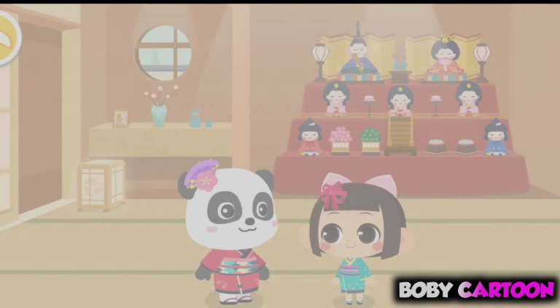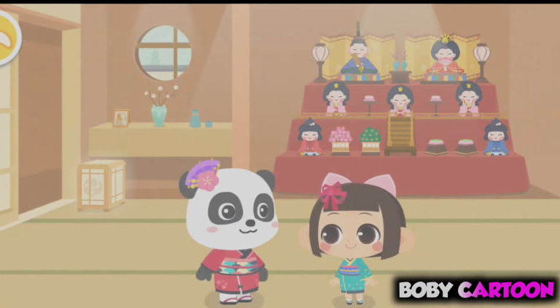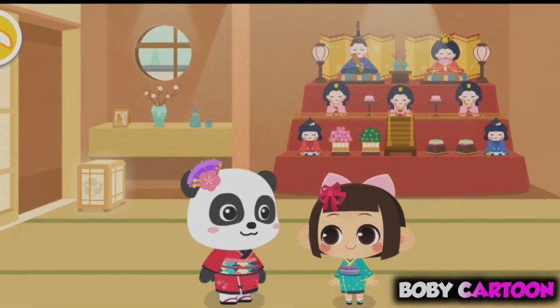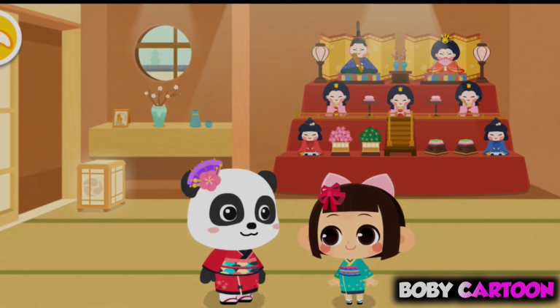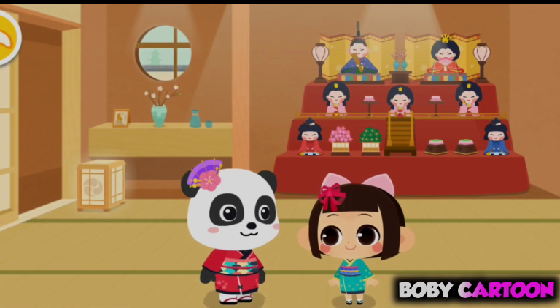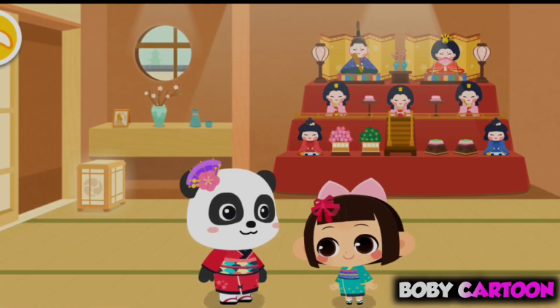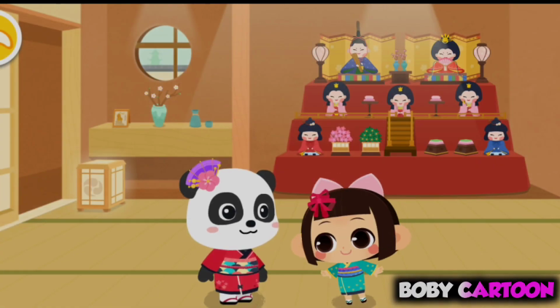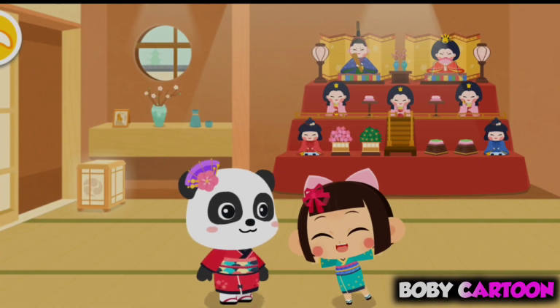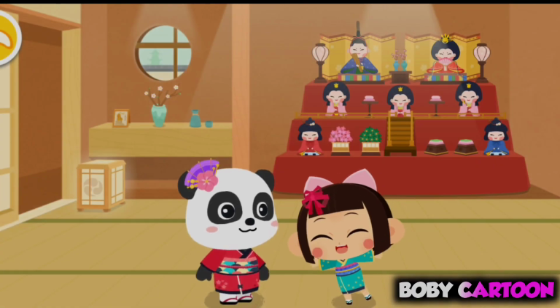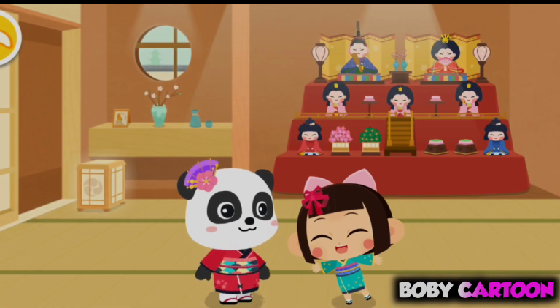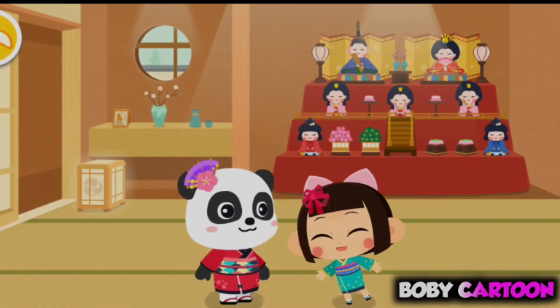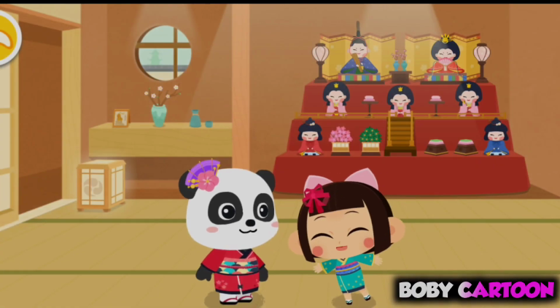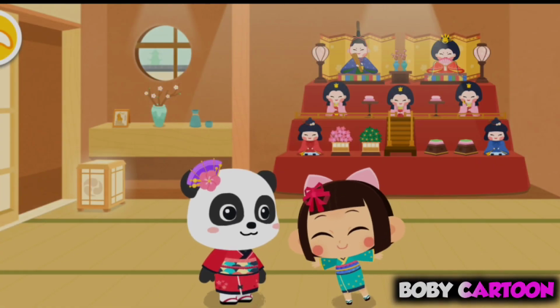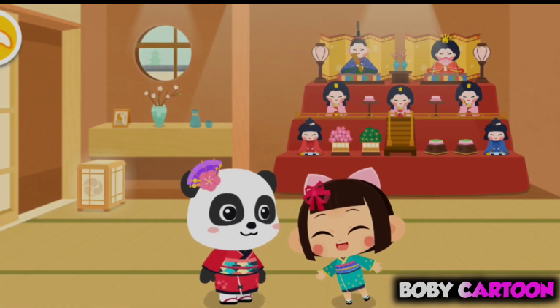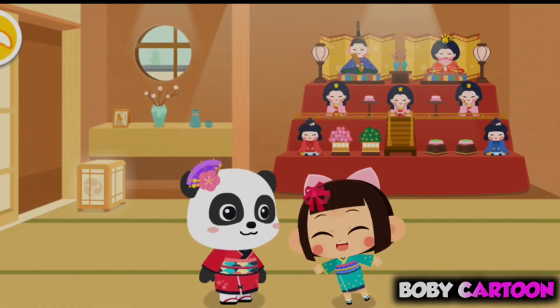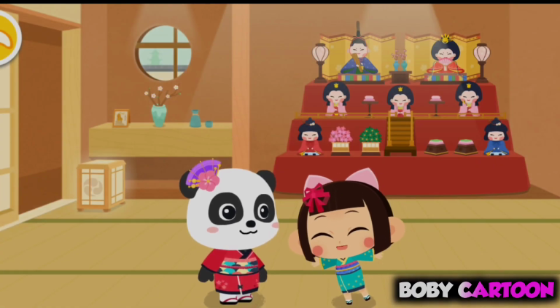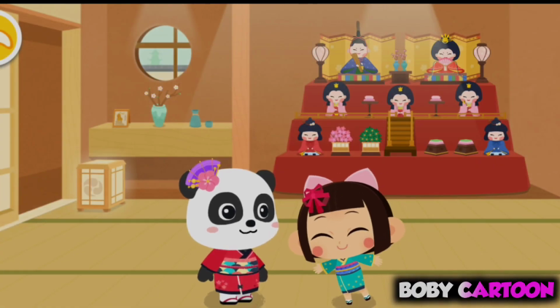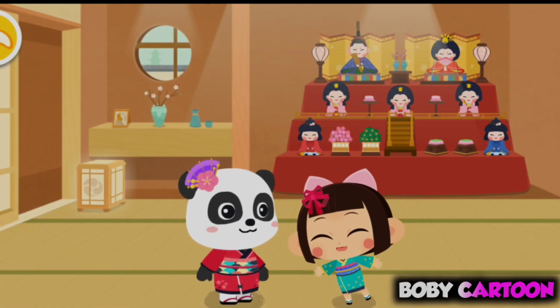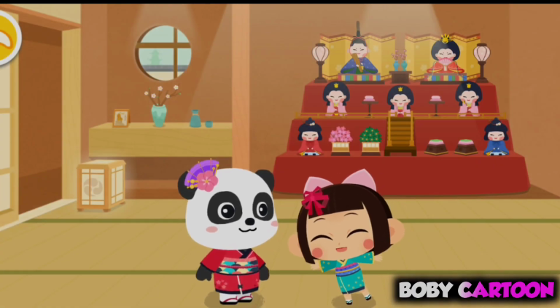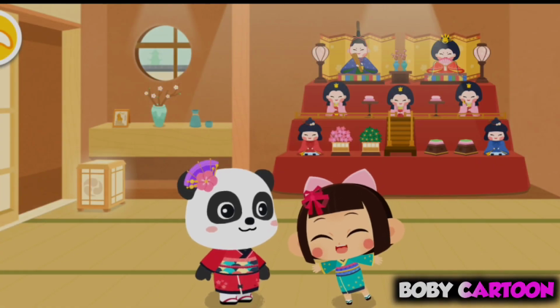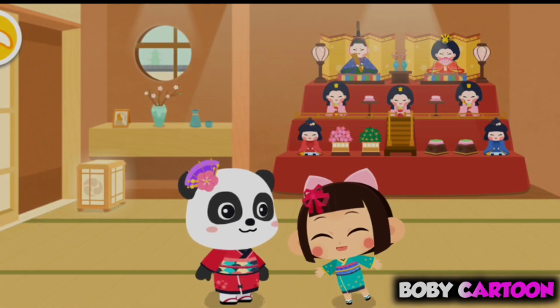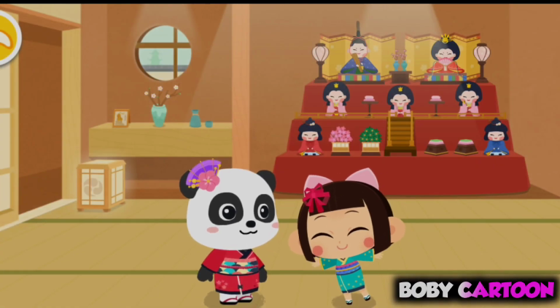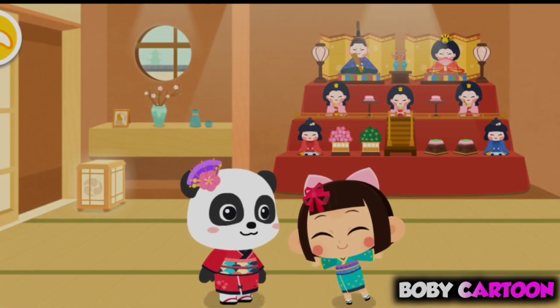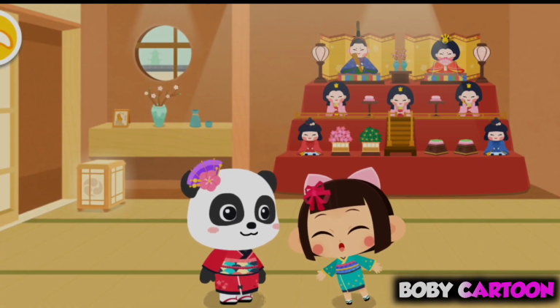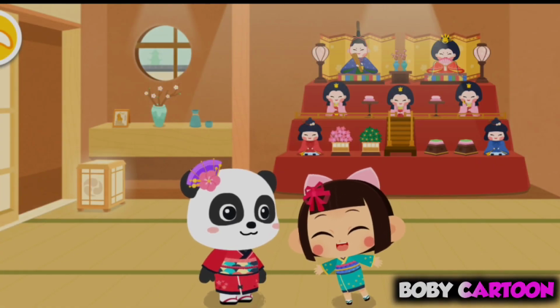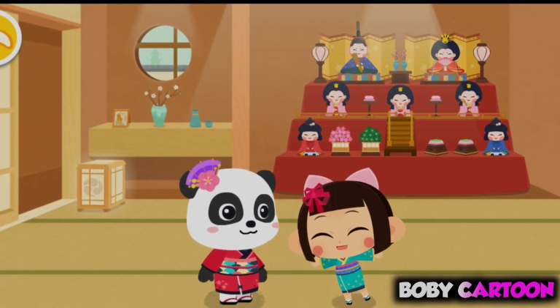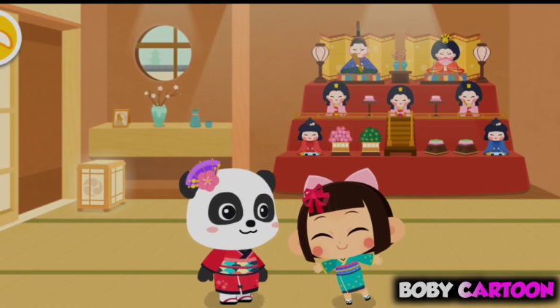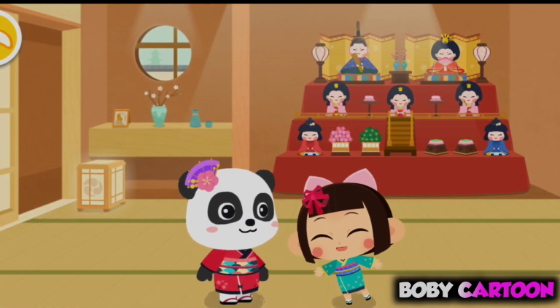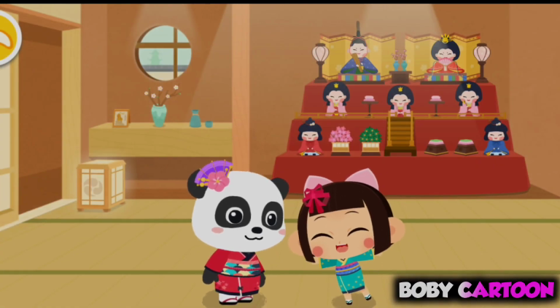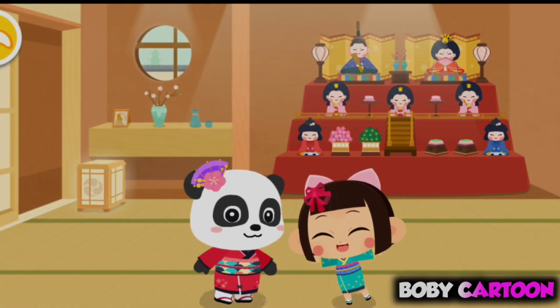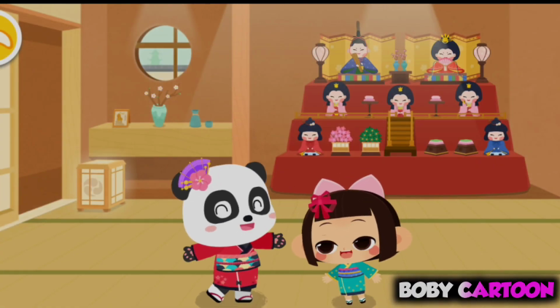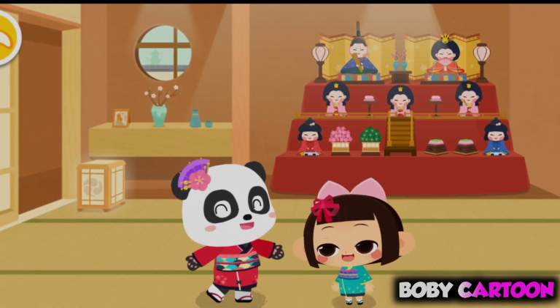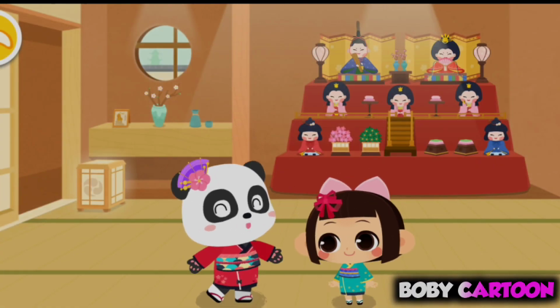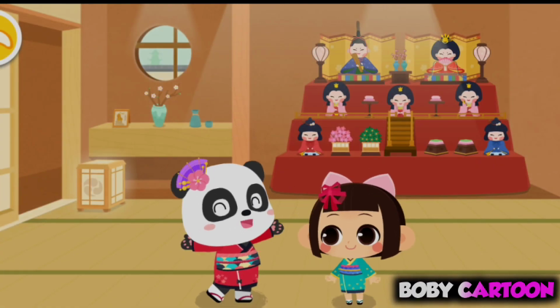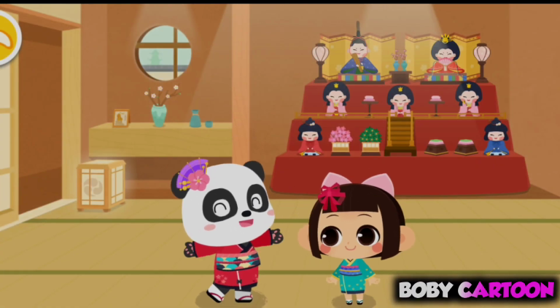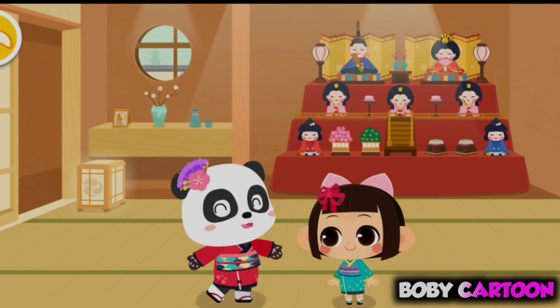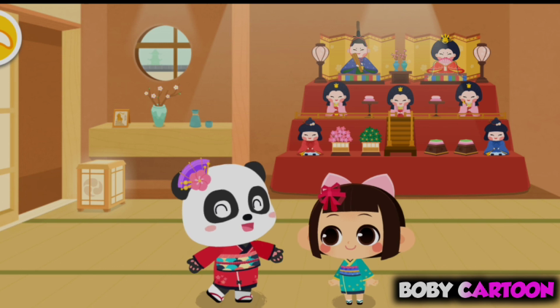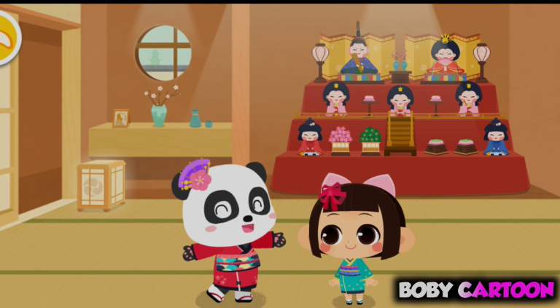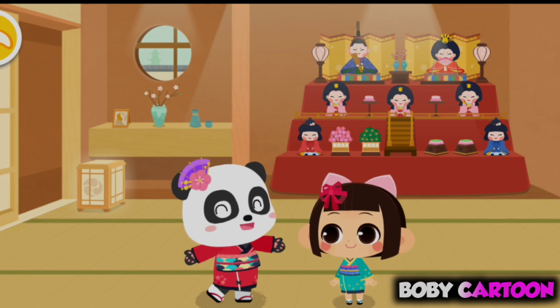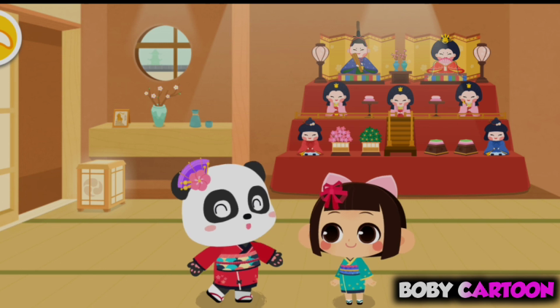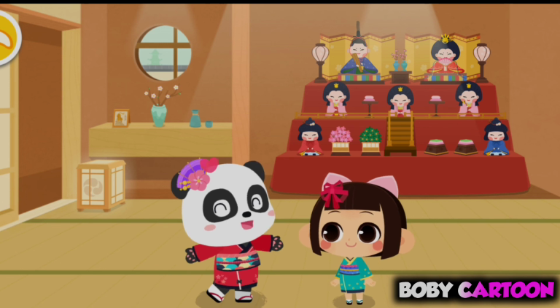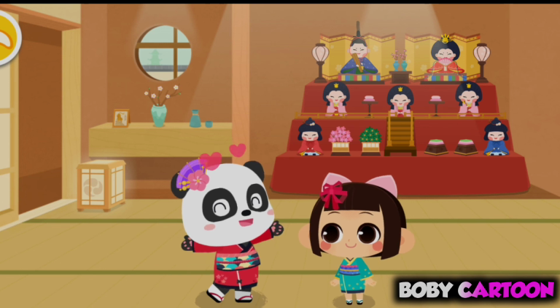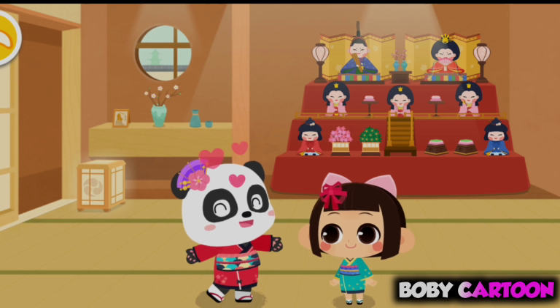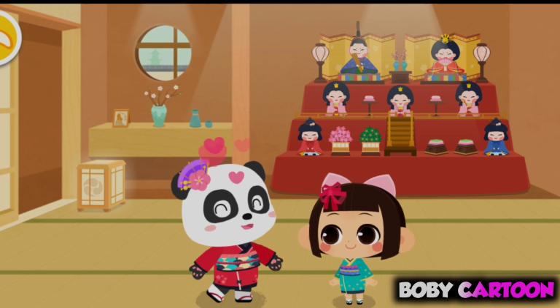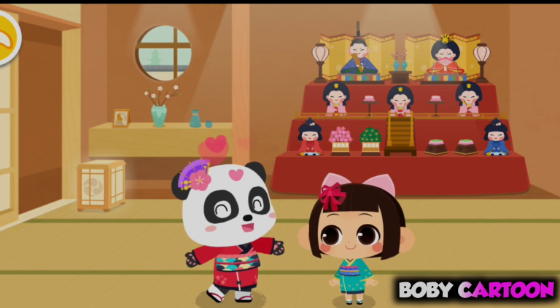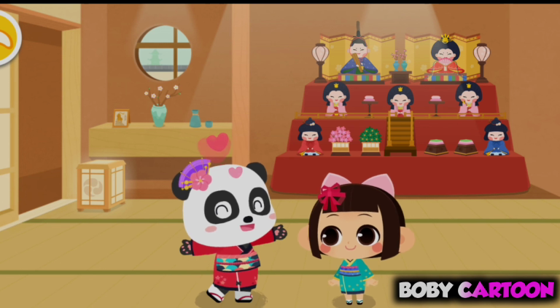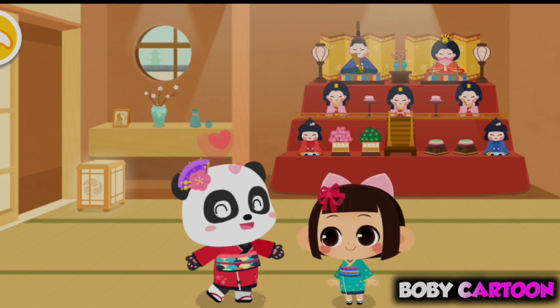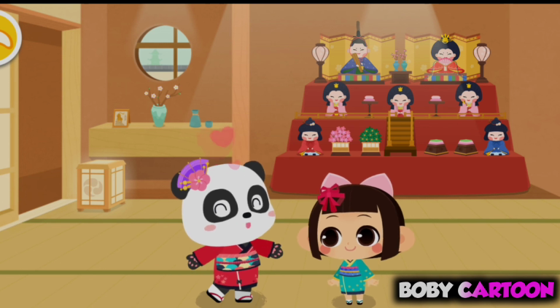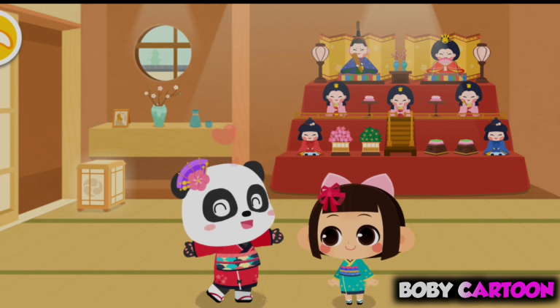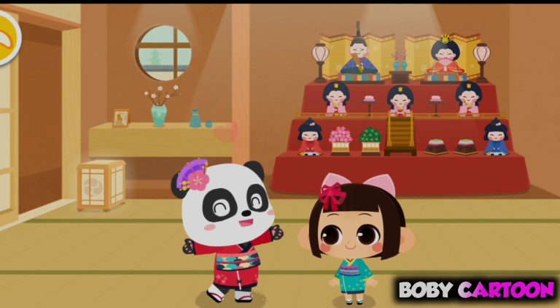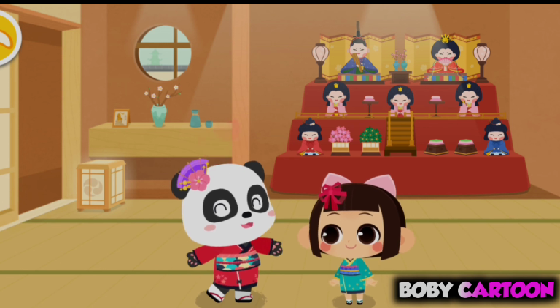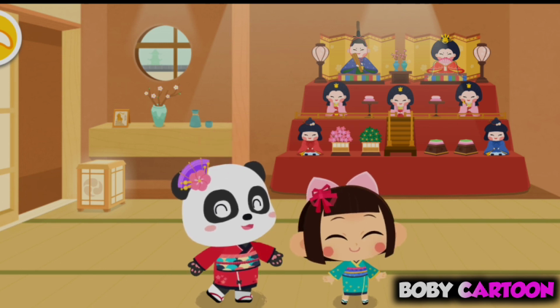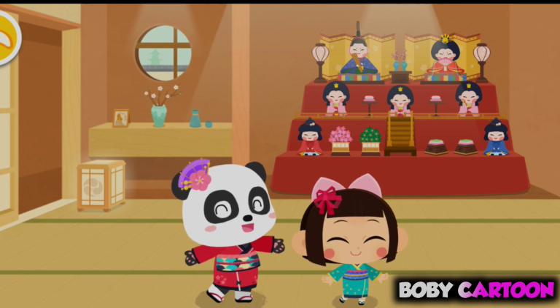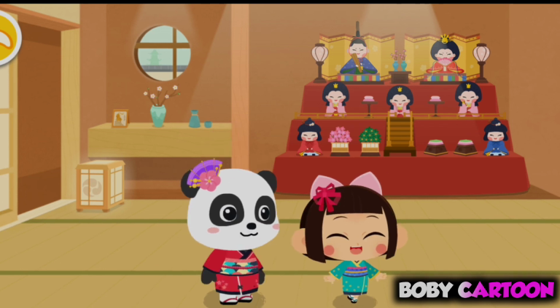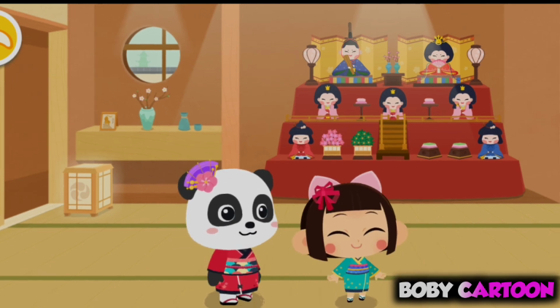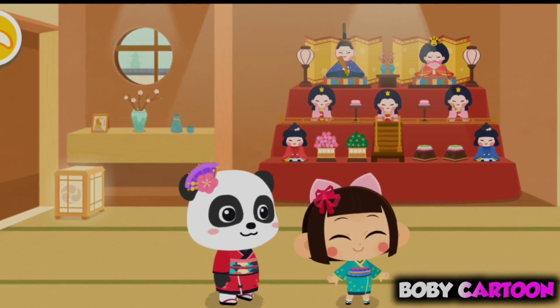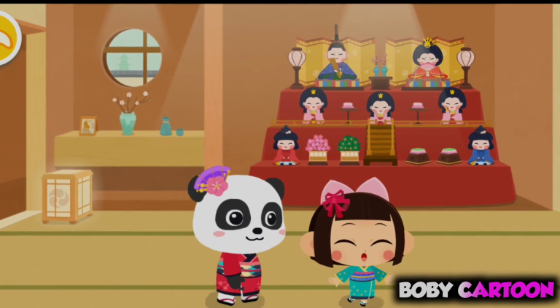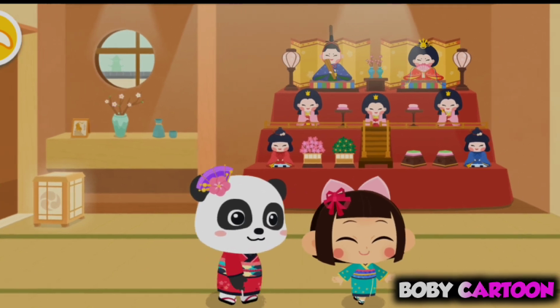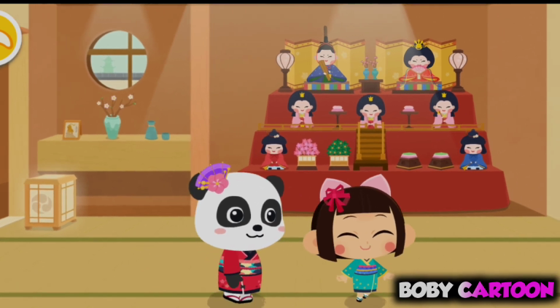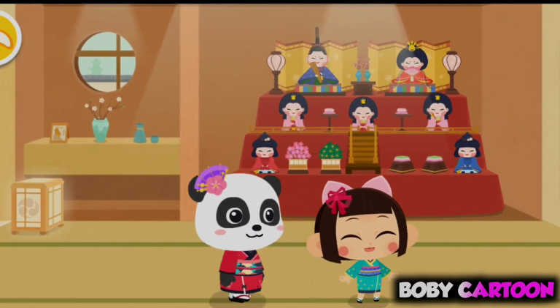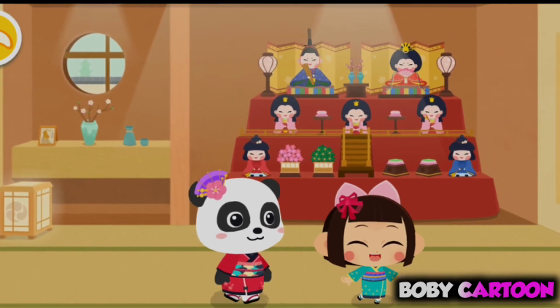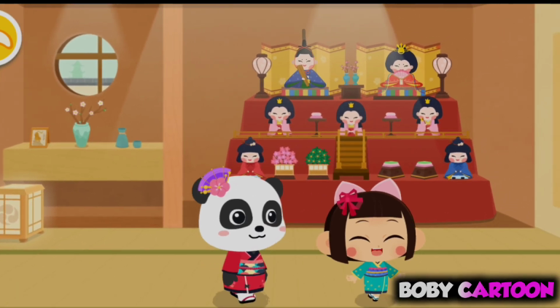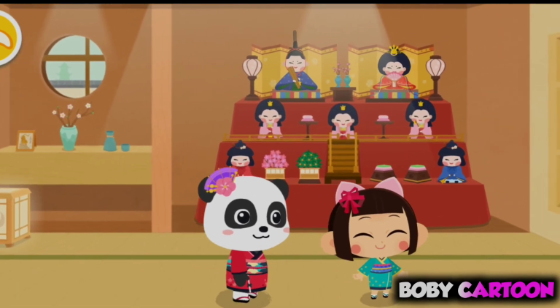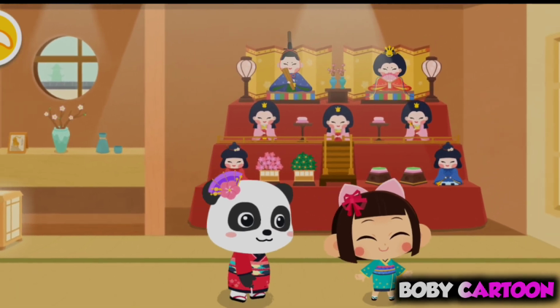The Girls' Day dolls are ready! Aki, let's take a picture!